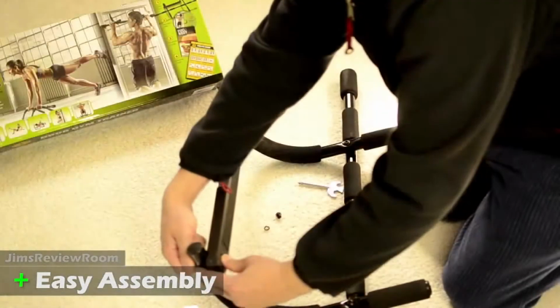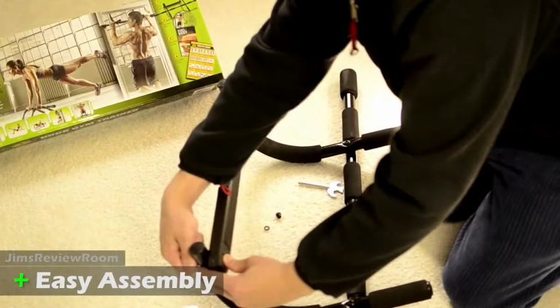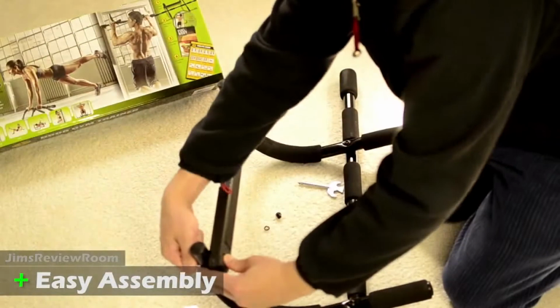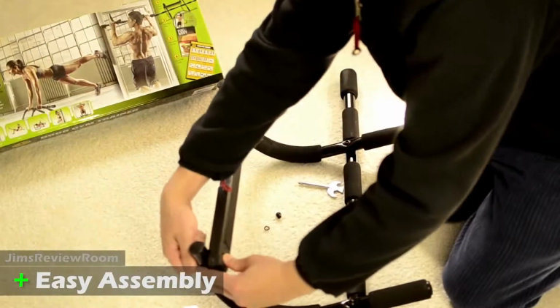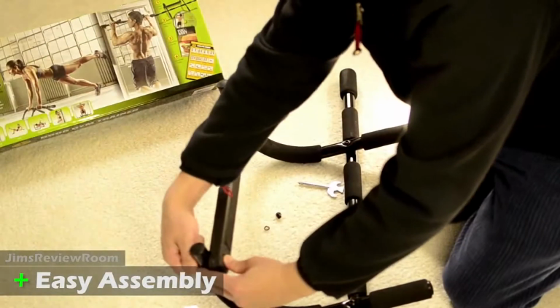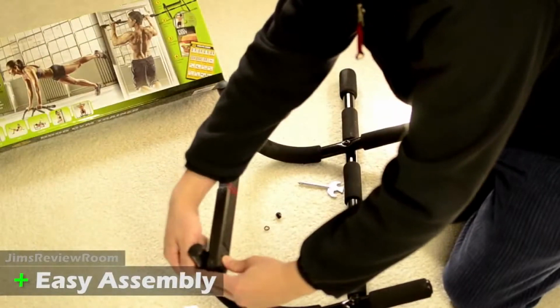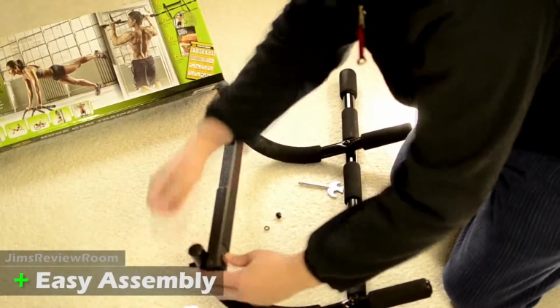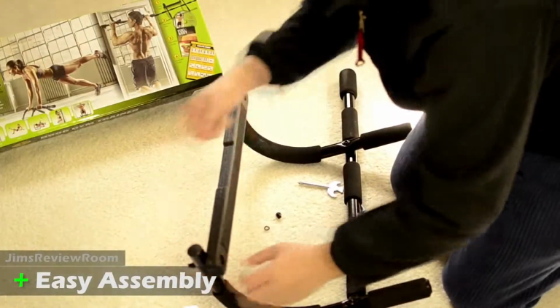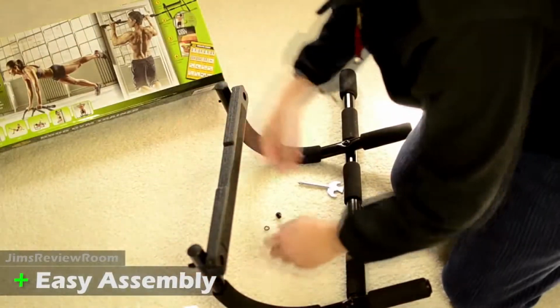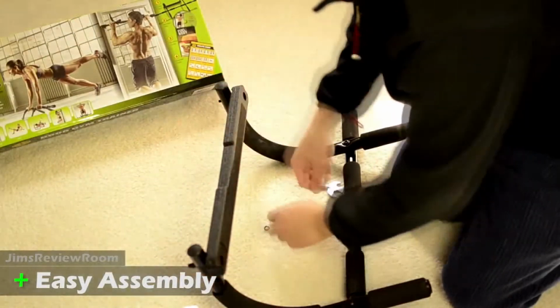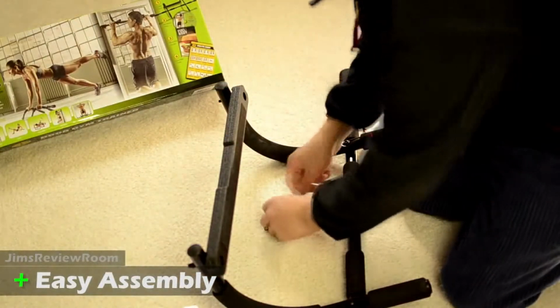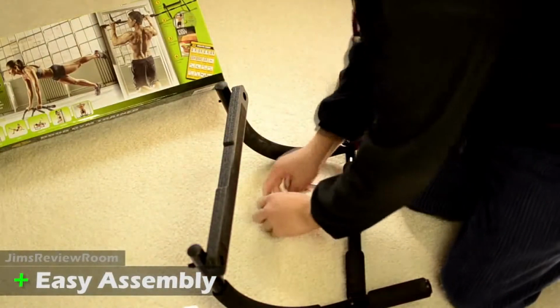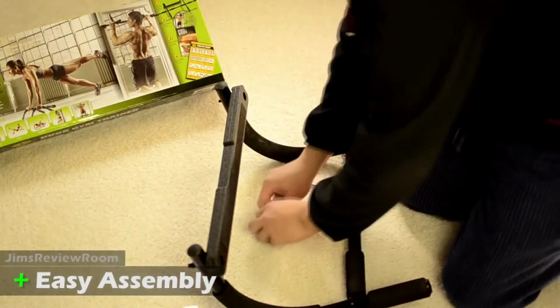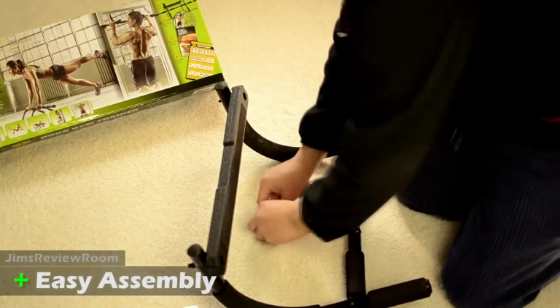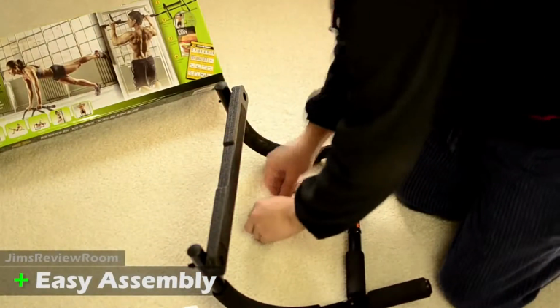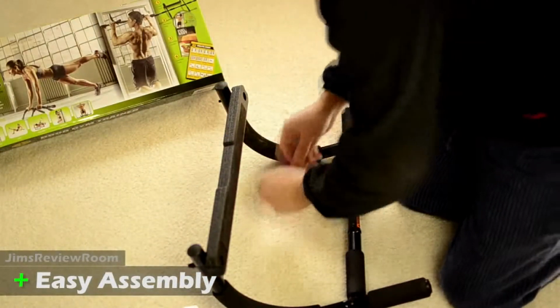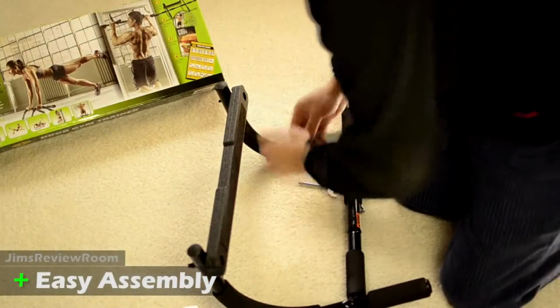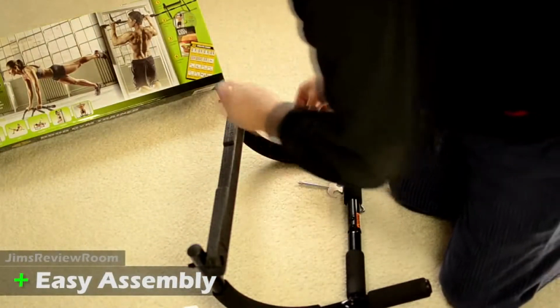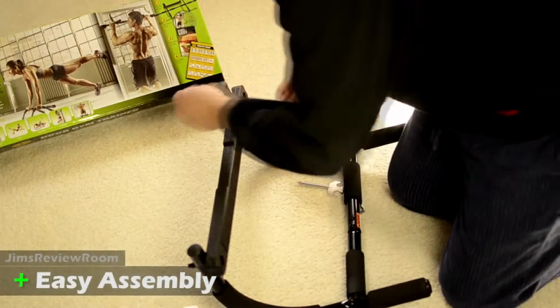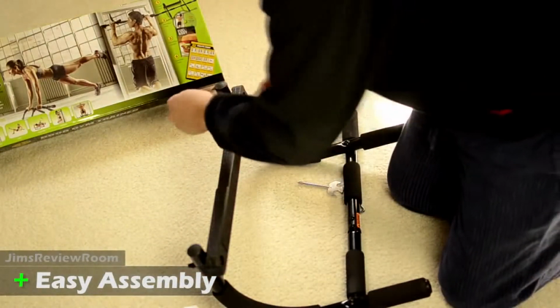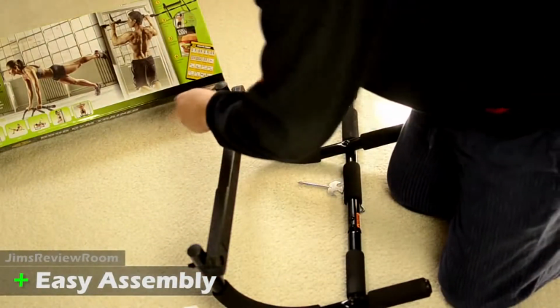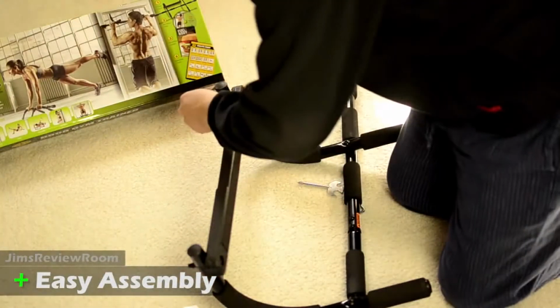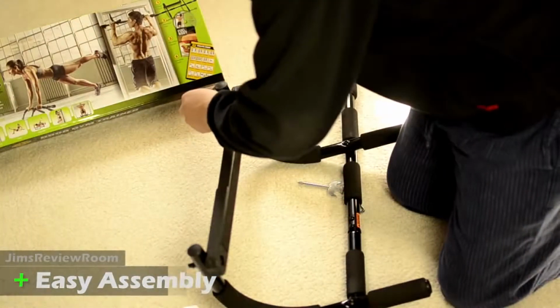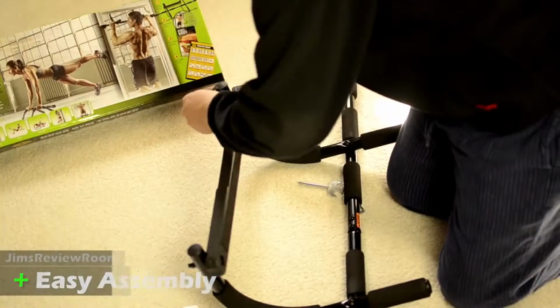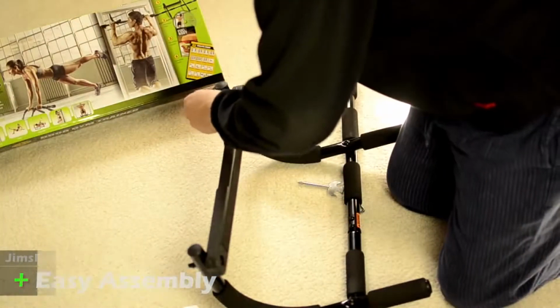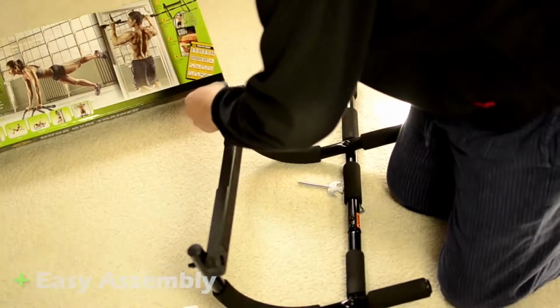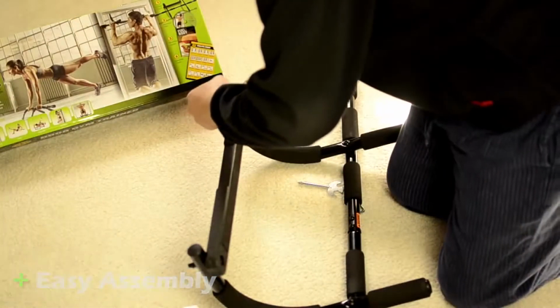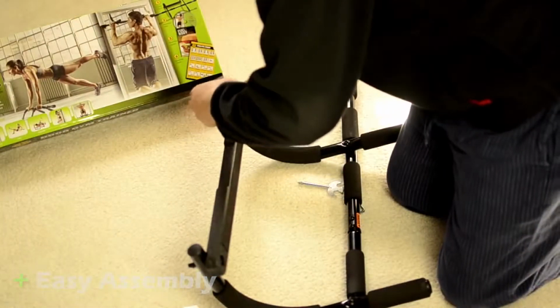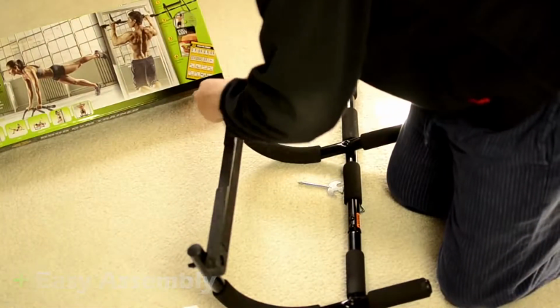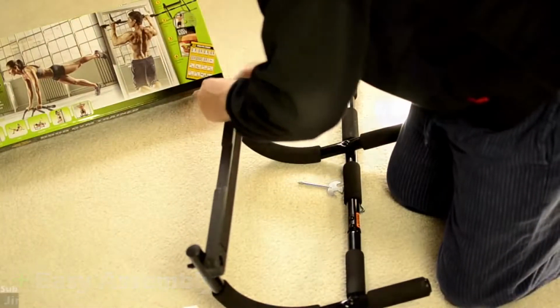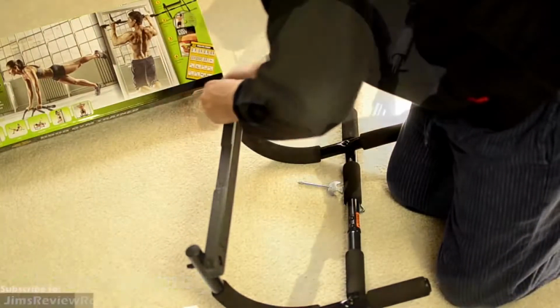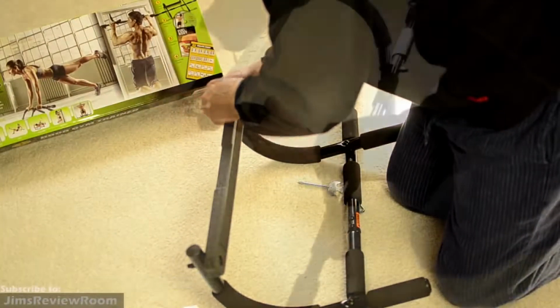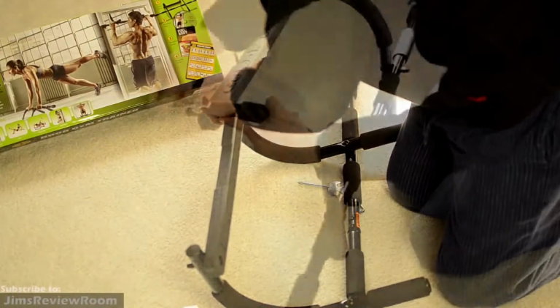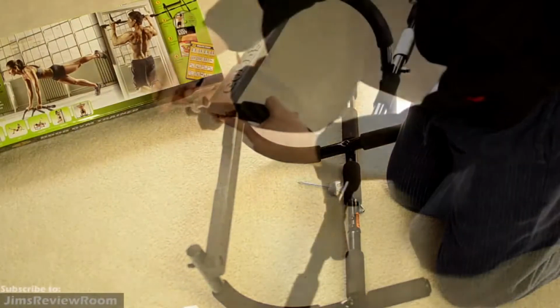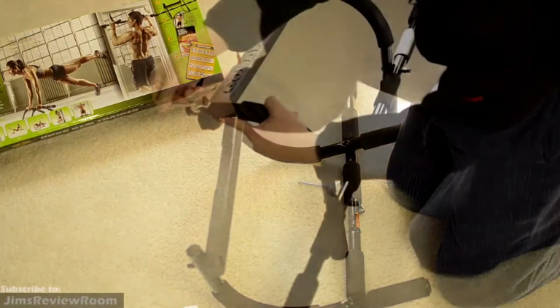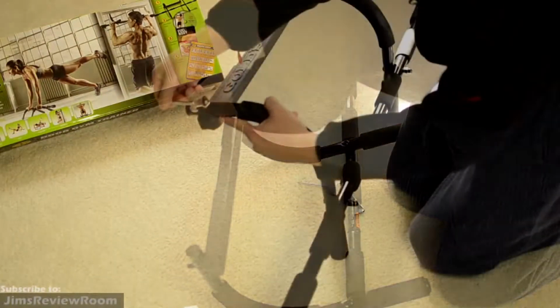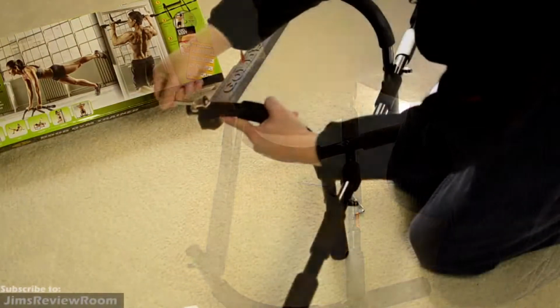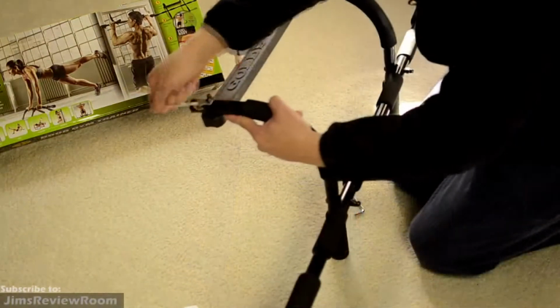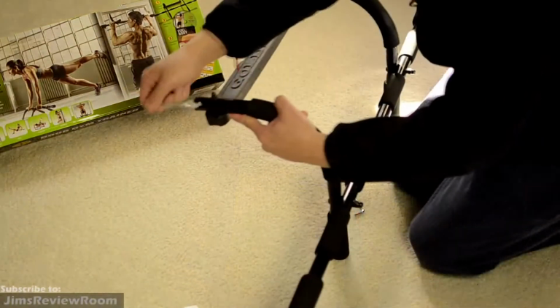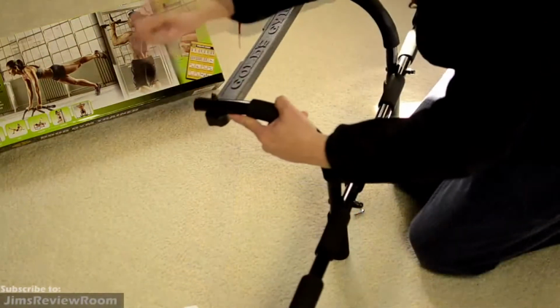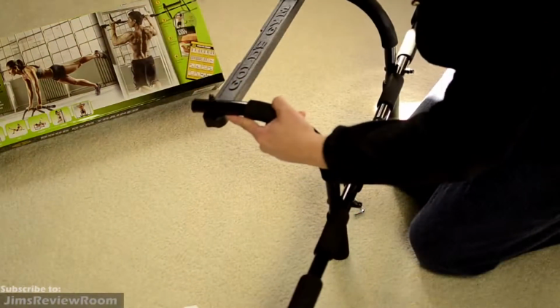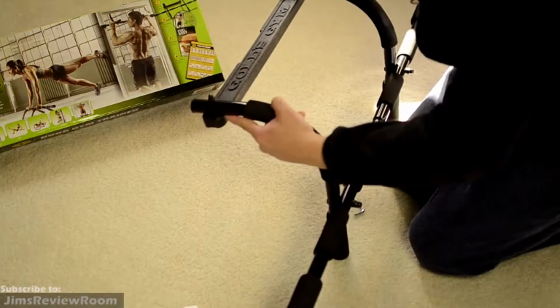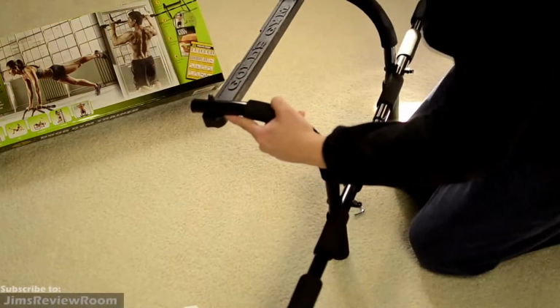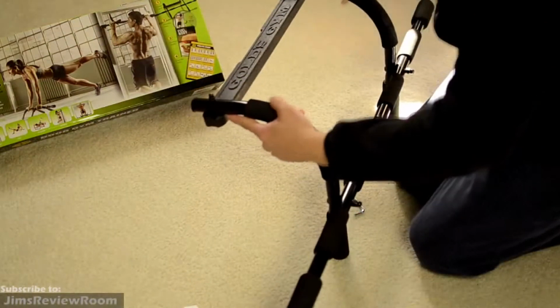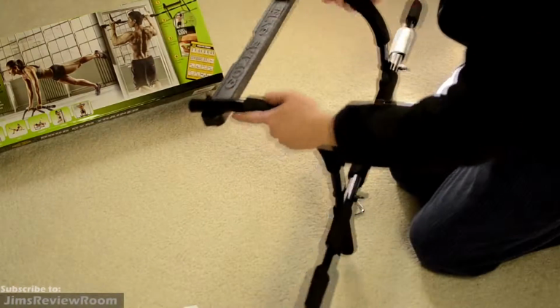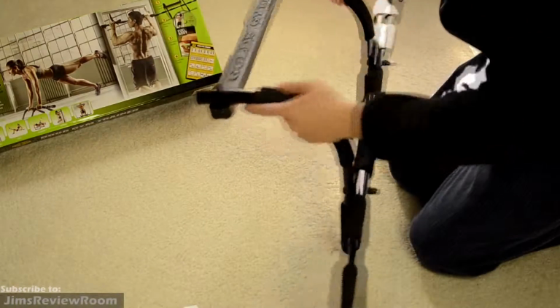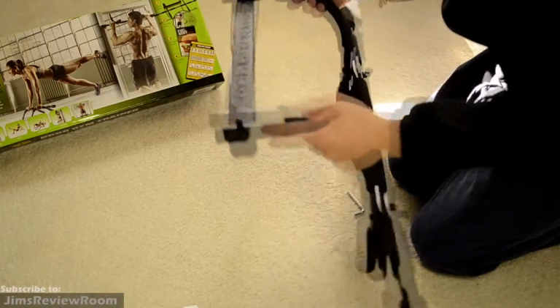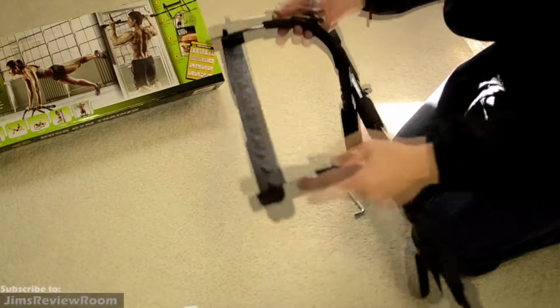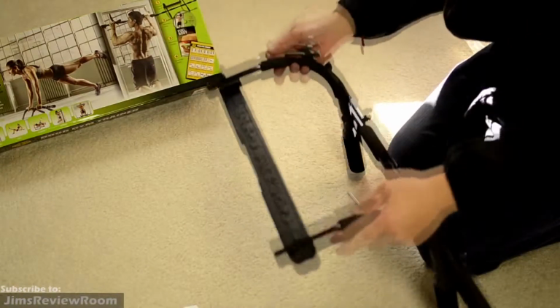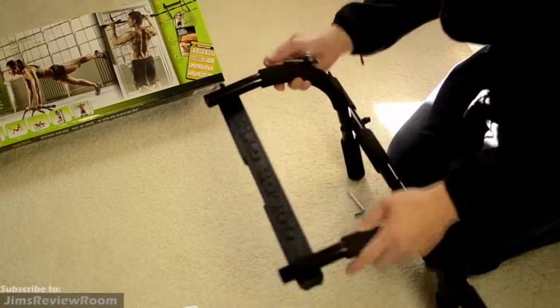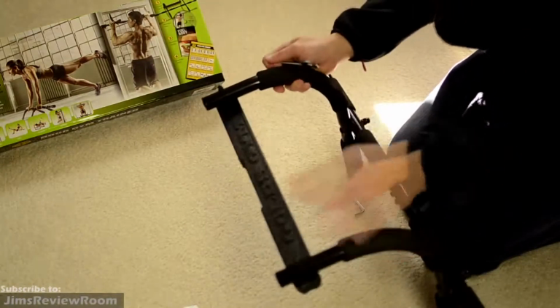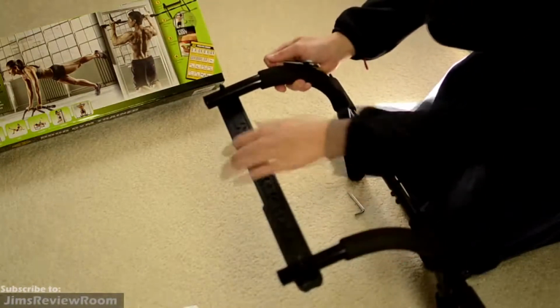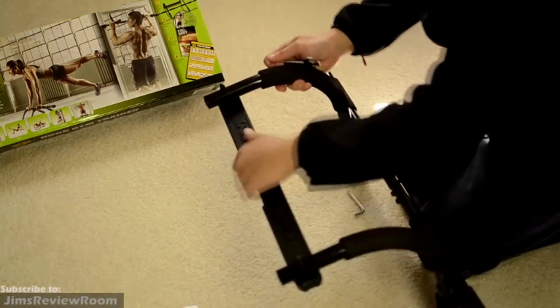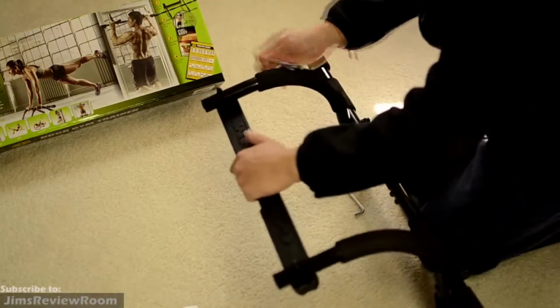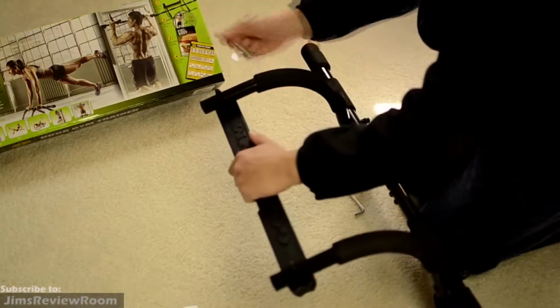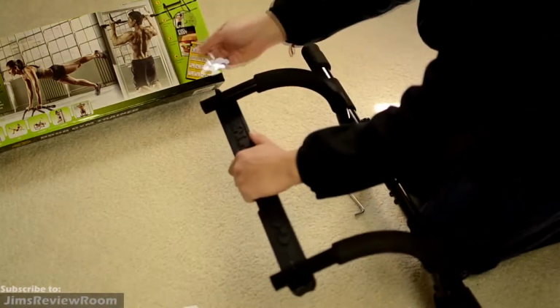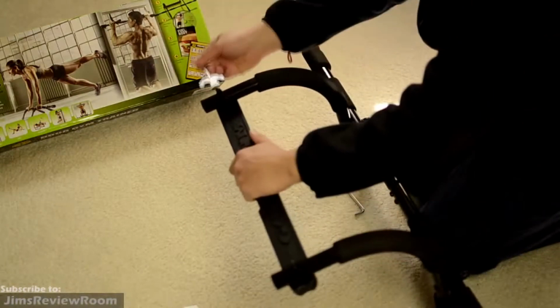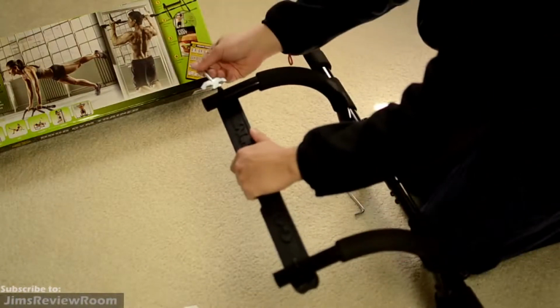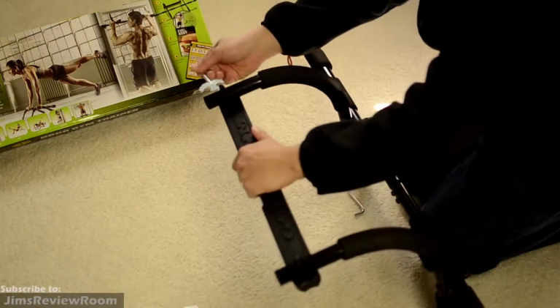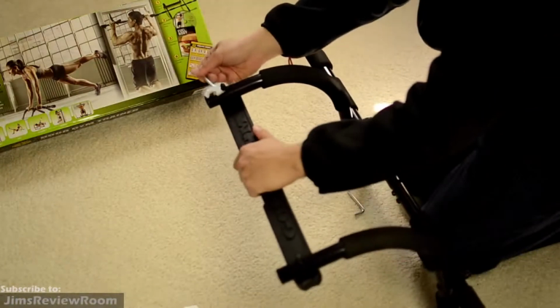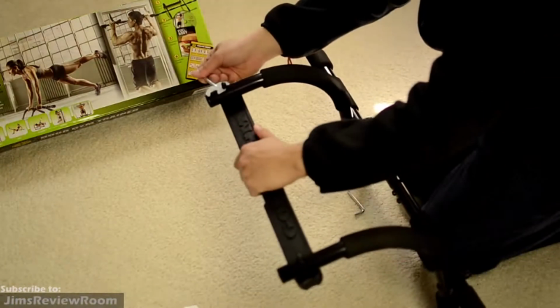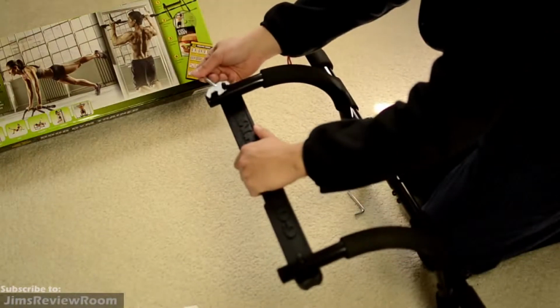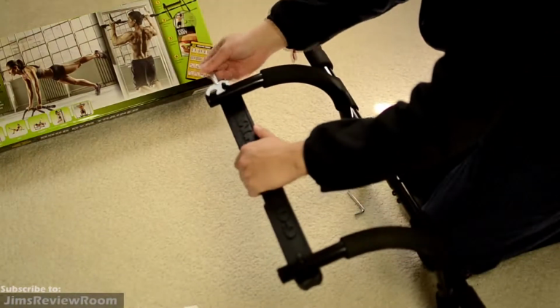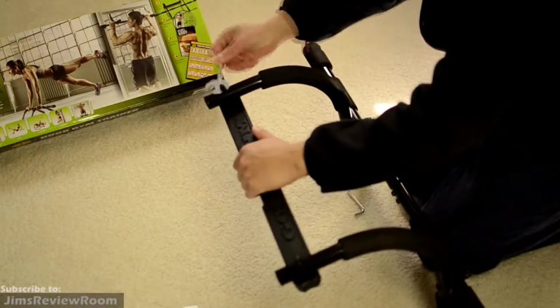Assembly took maybe about 5-10 minutes, maybe 15 minutes at the most. I really didn't time myself, just using their picture diagrams, which was pretty straightforward.